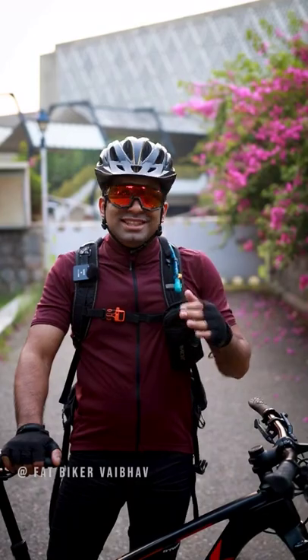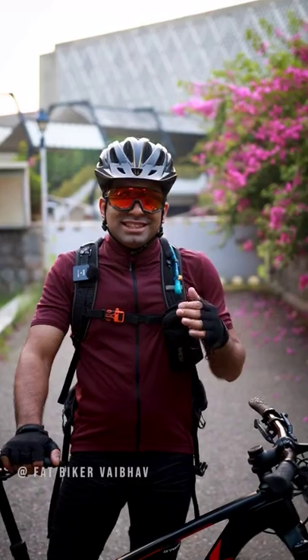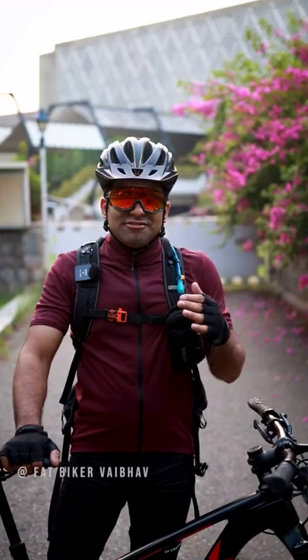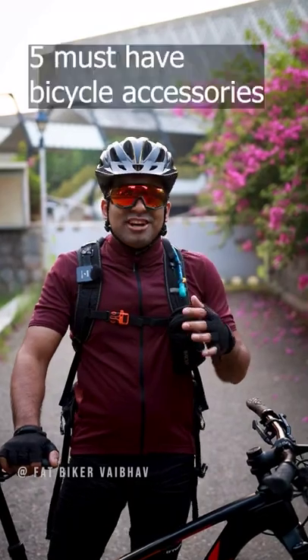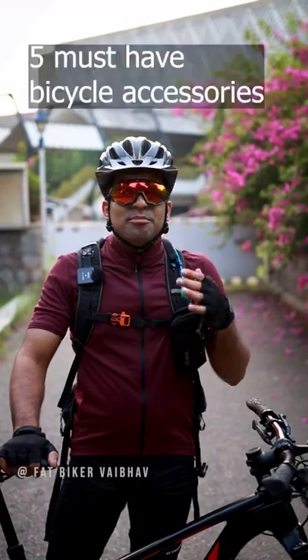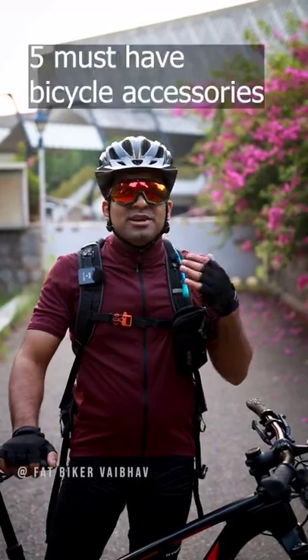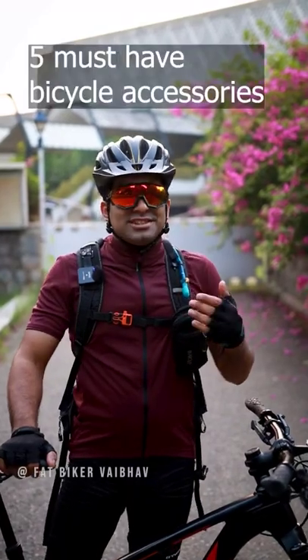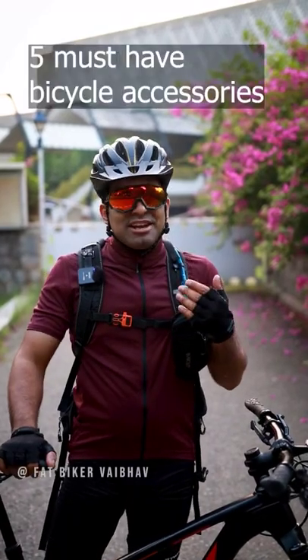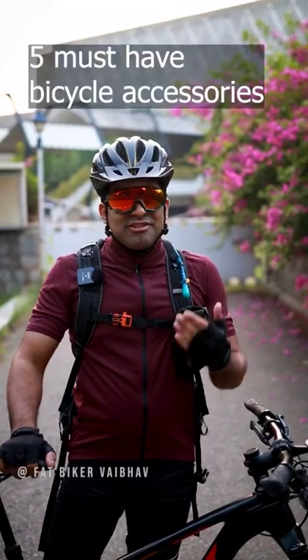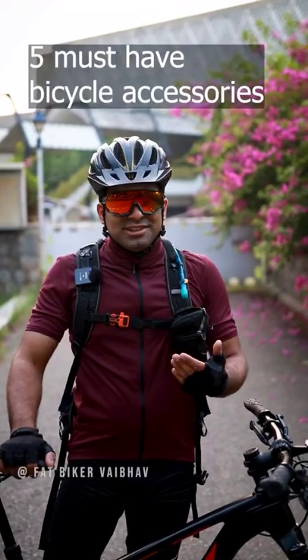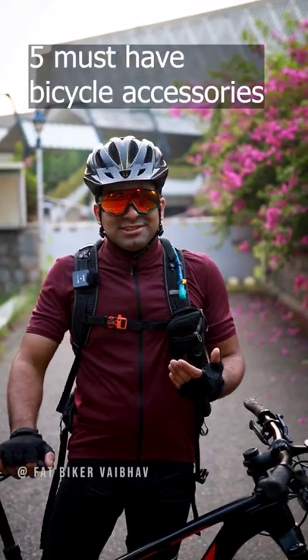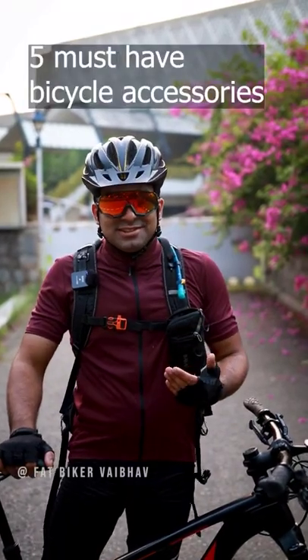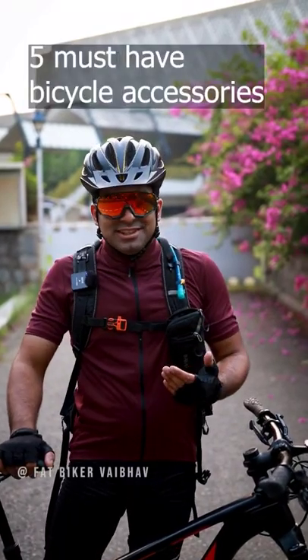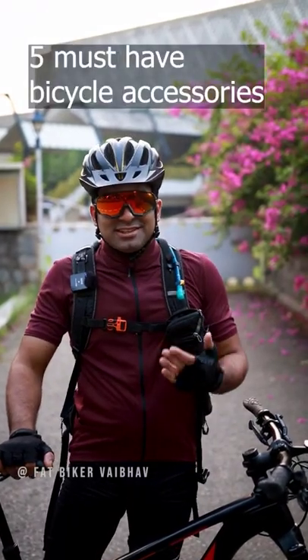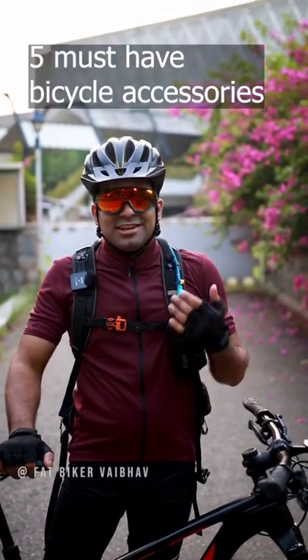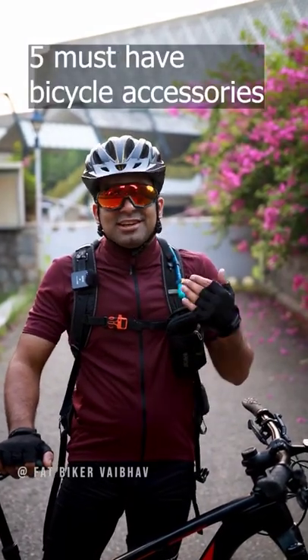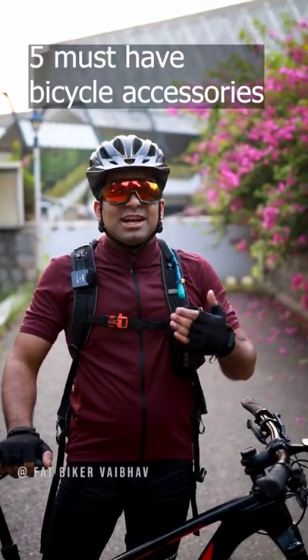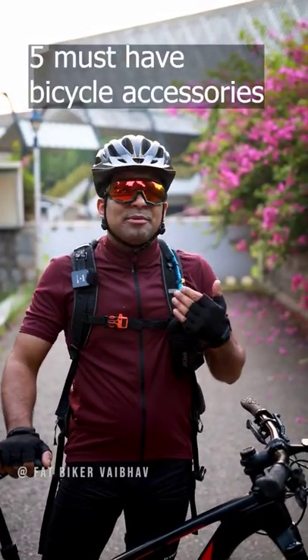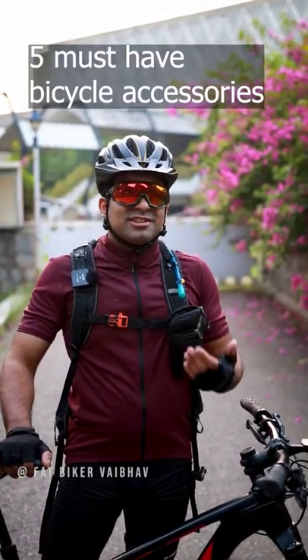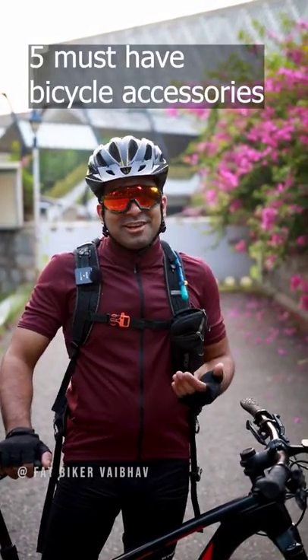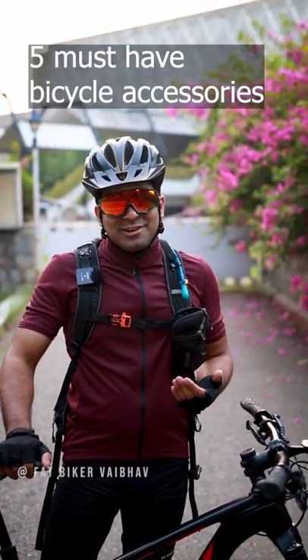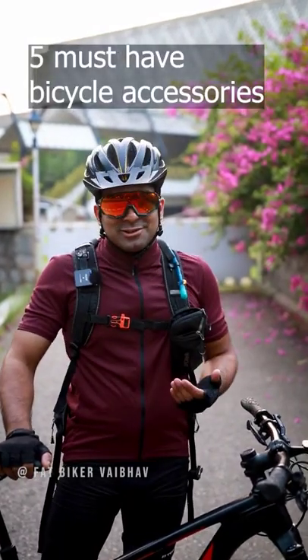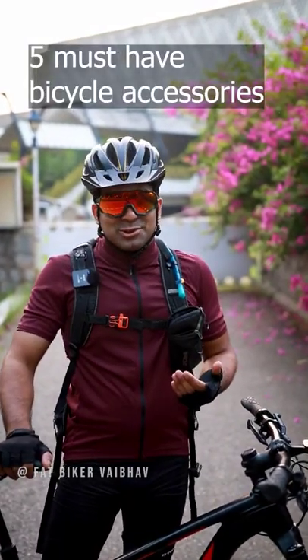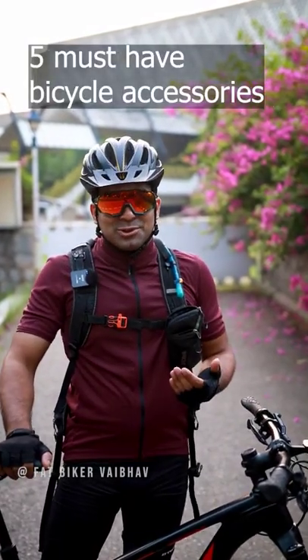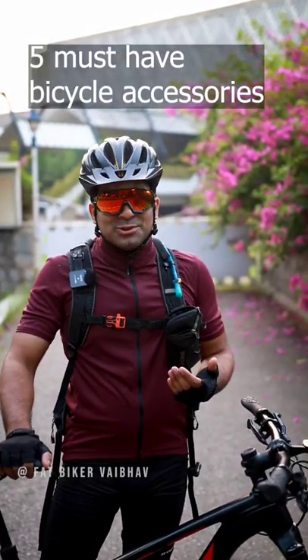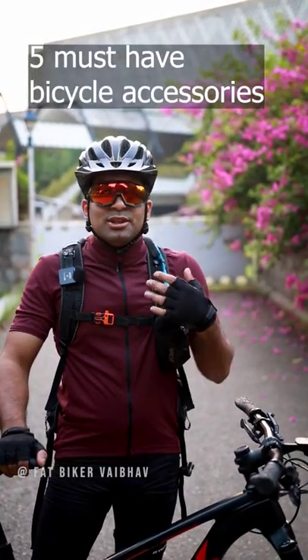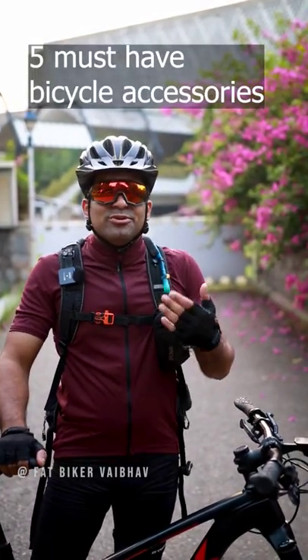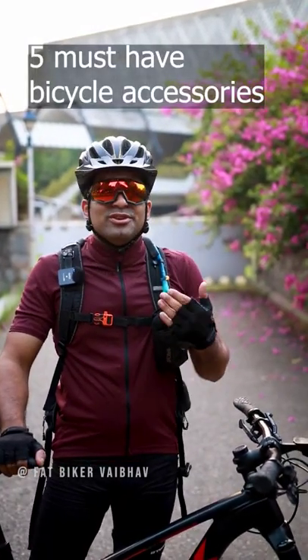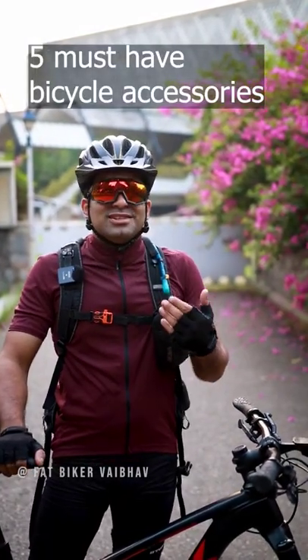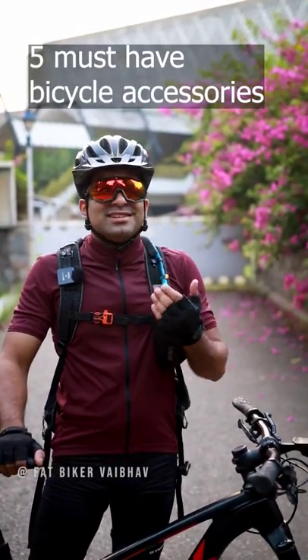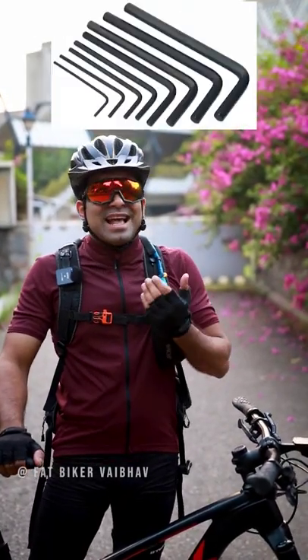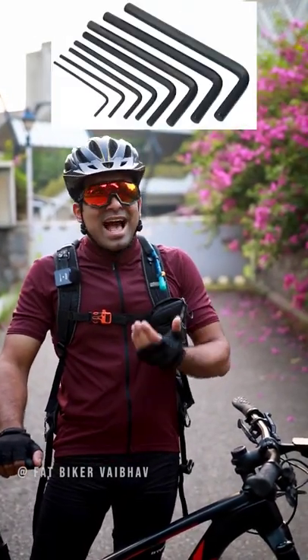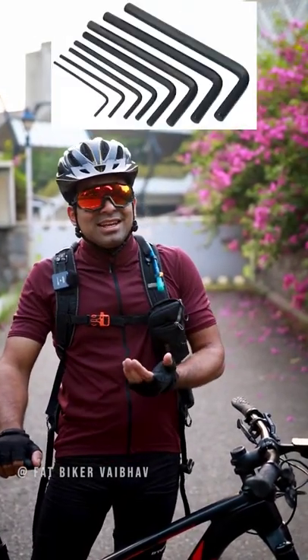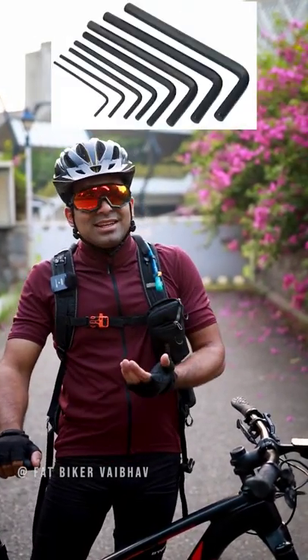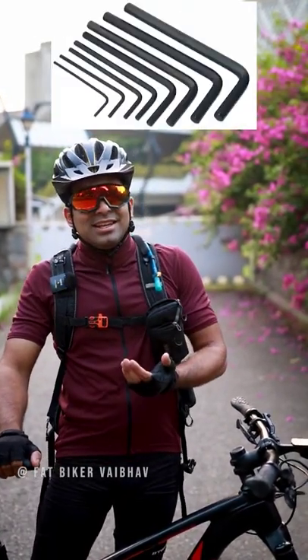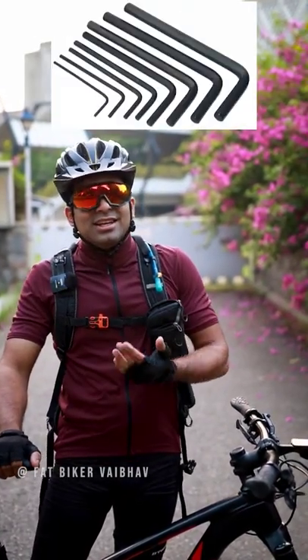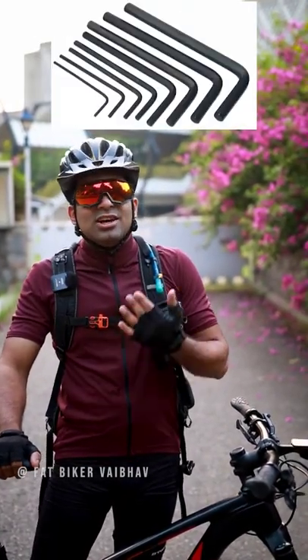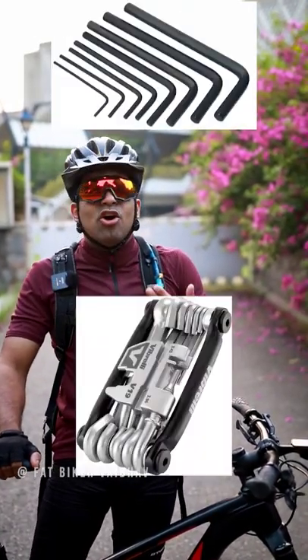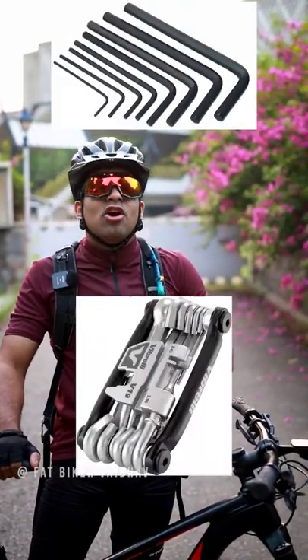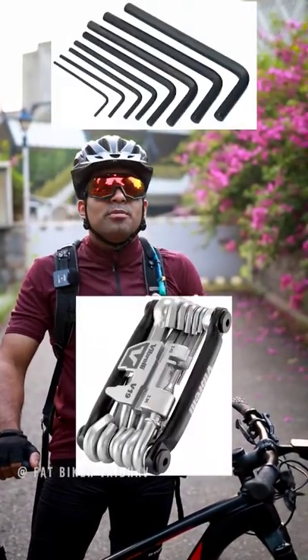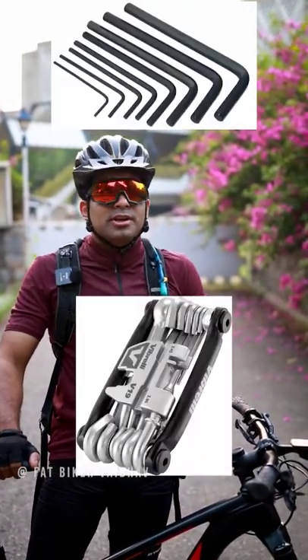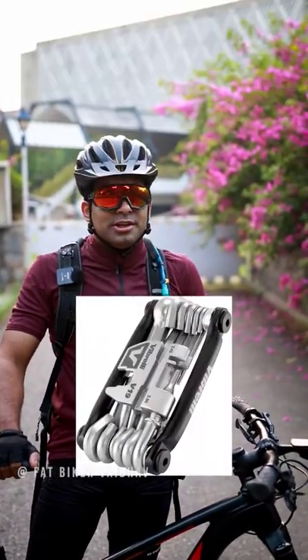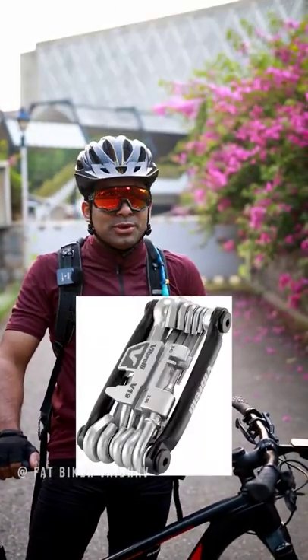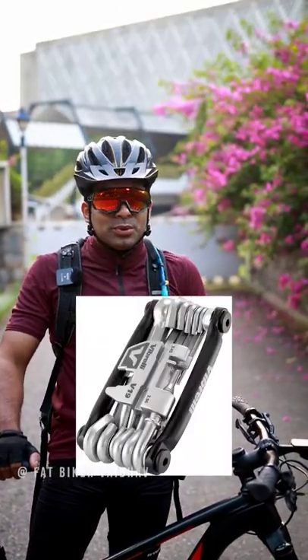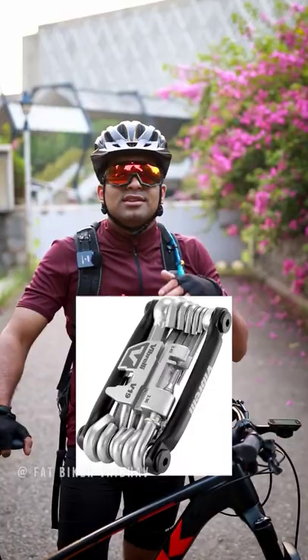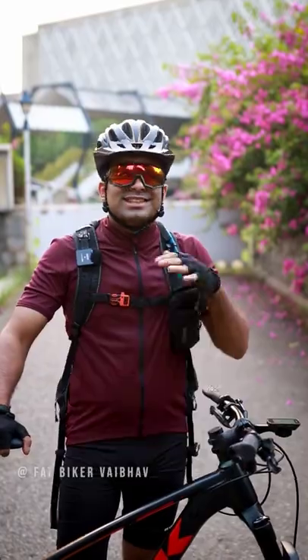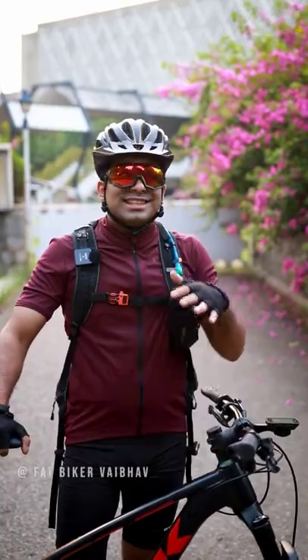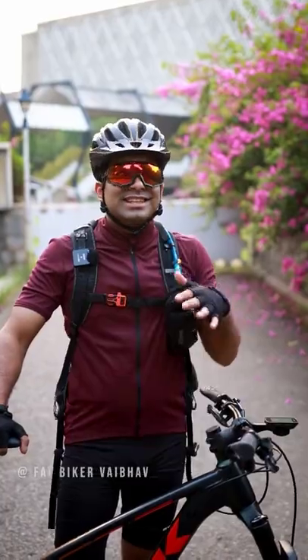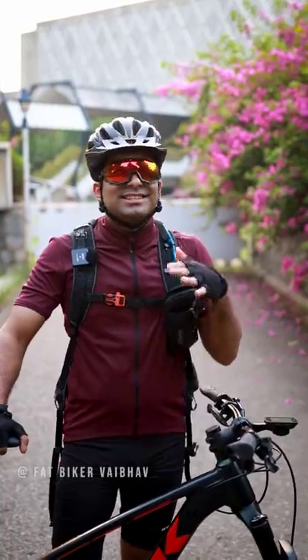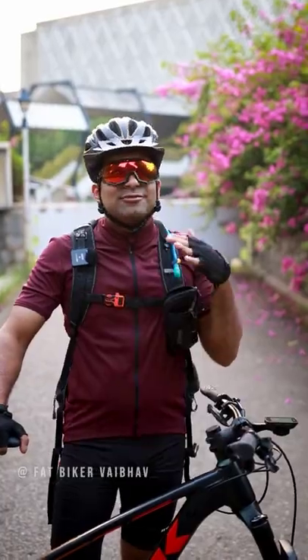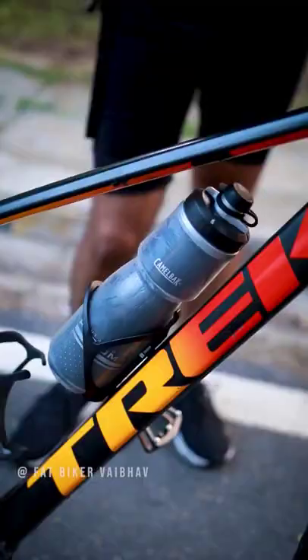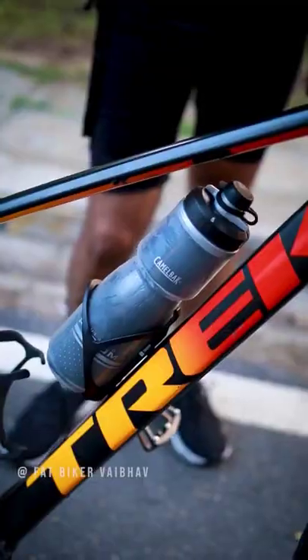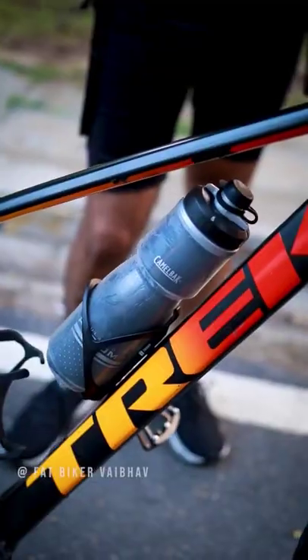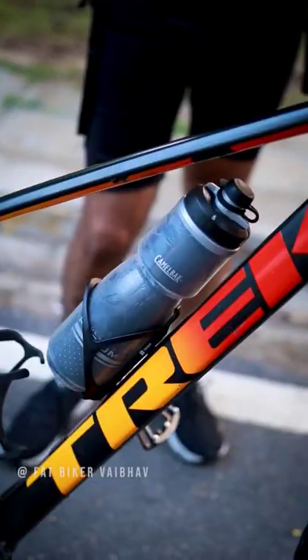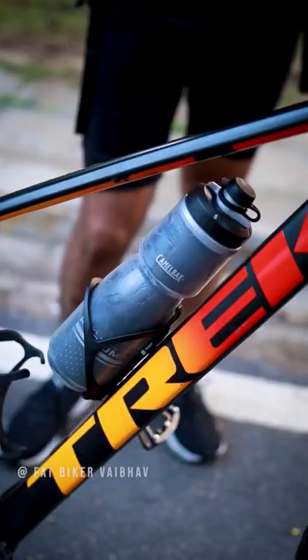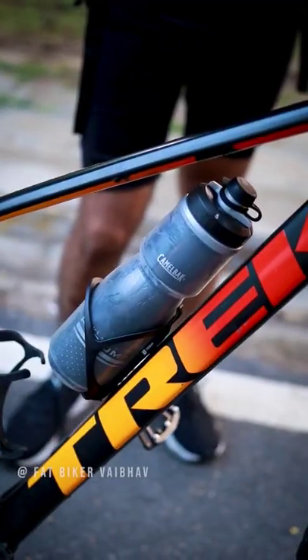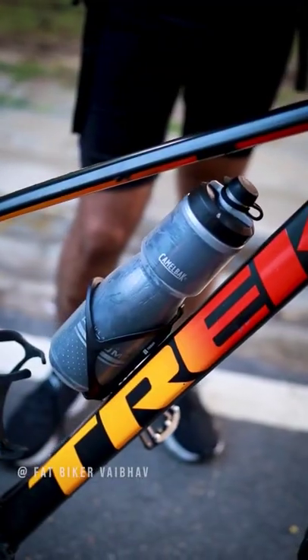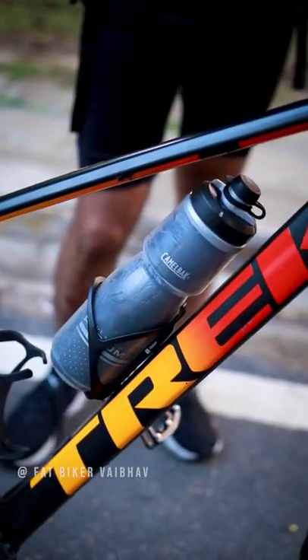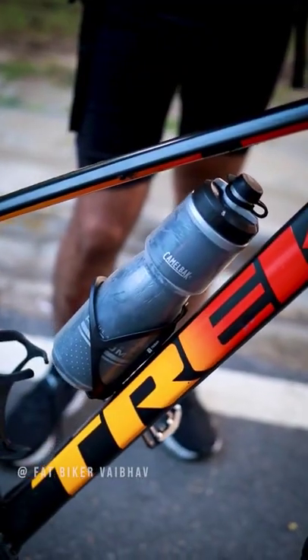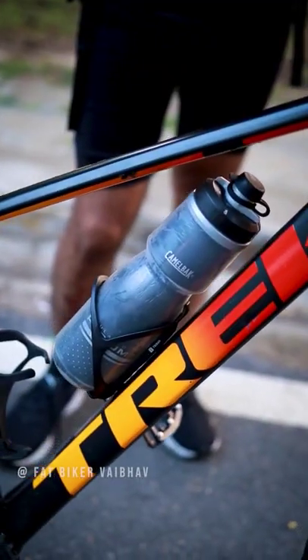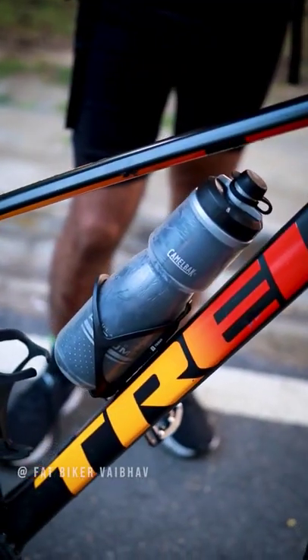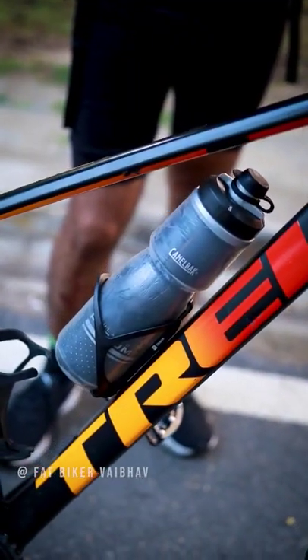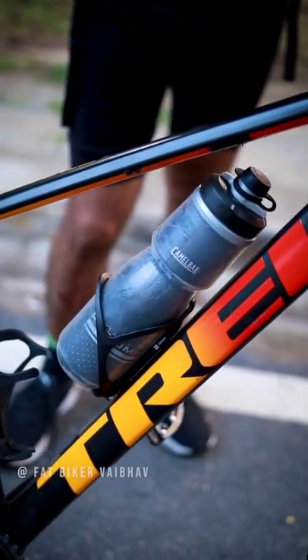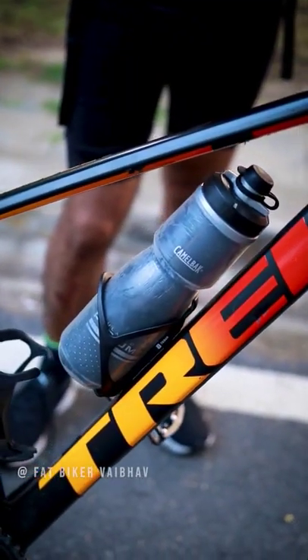These are five must-have accessories if you are a cyclist. The first is an Allen key or multi-tool. The second is a water bottle with a water cage.